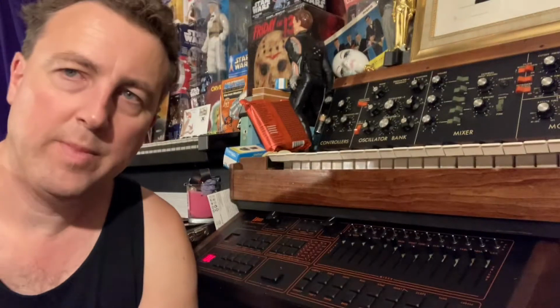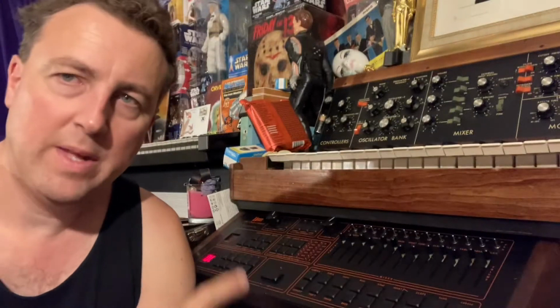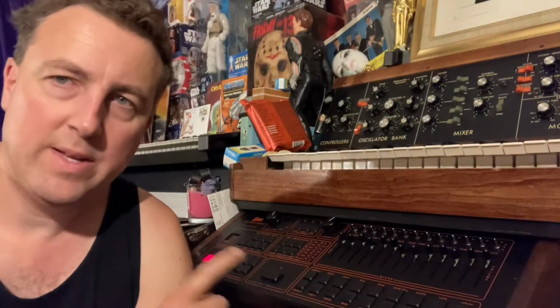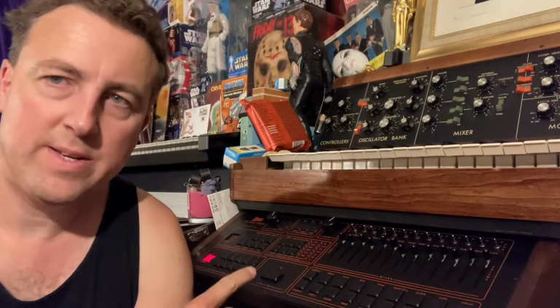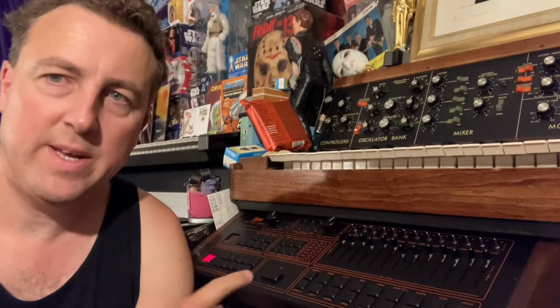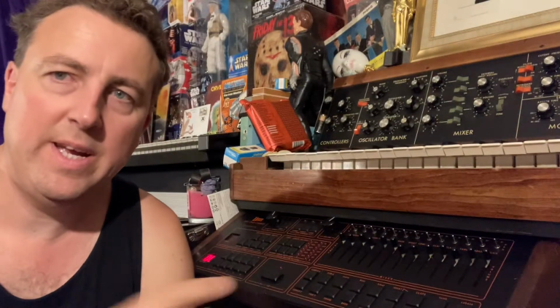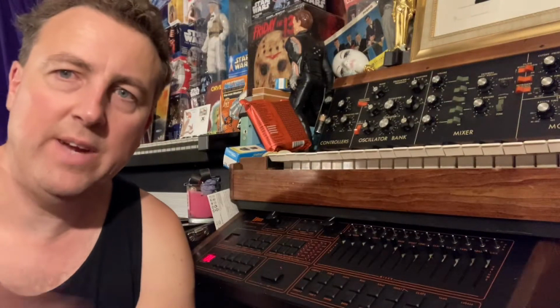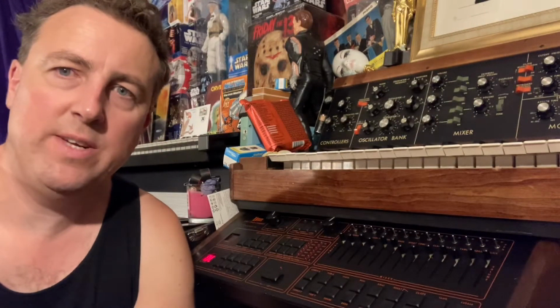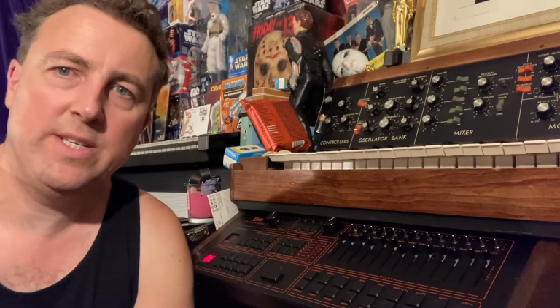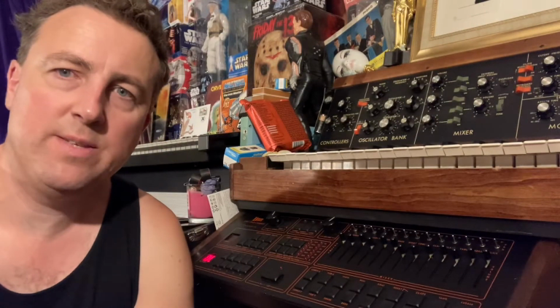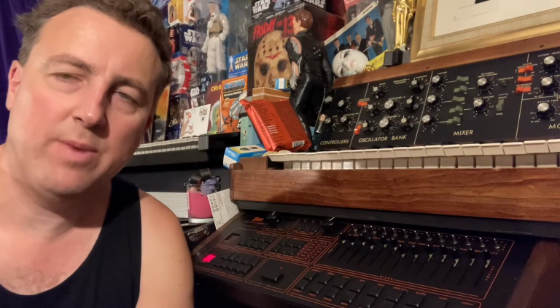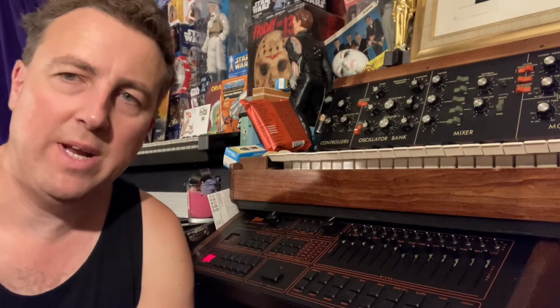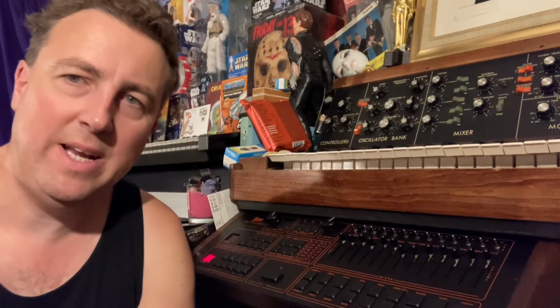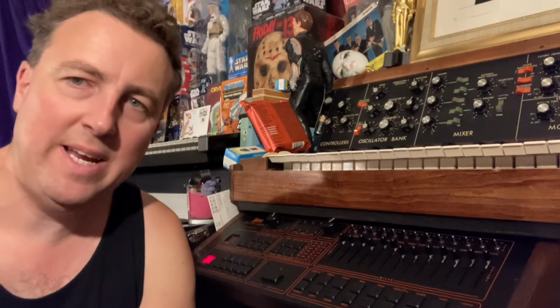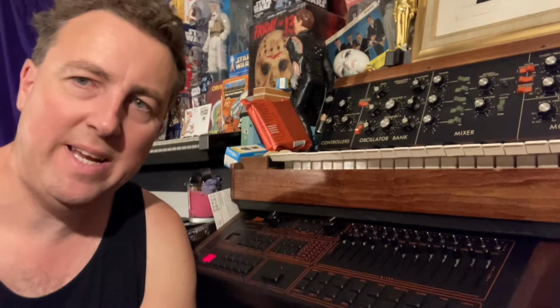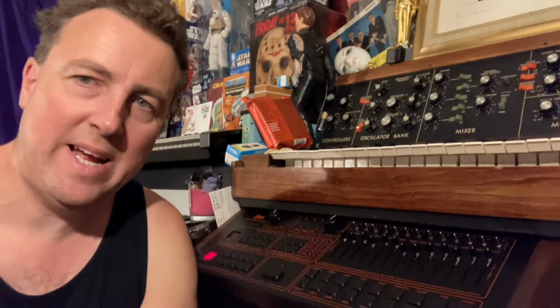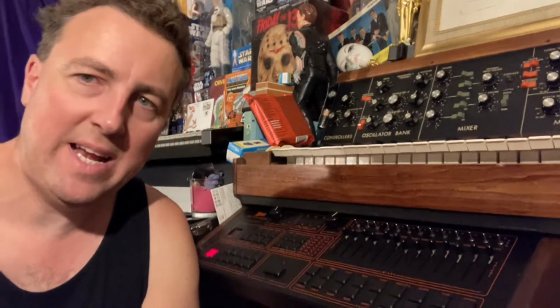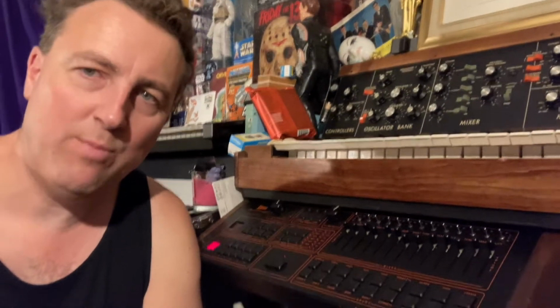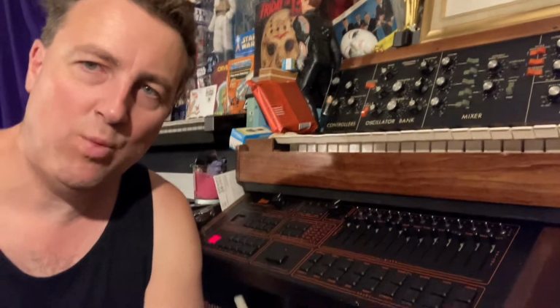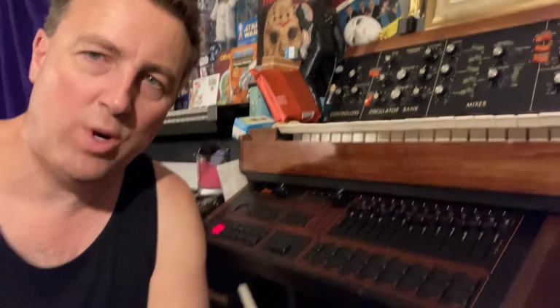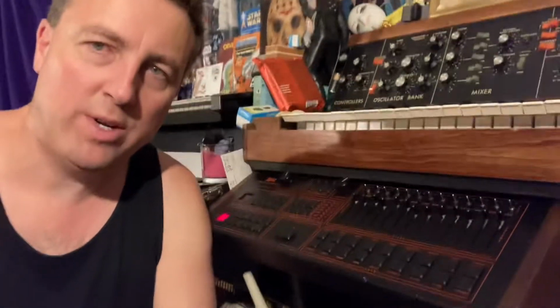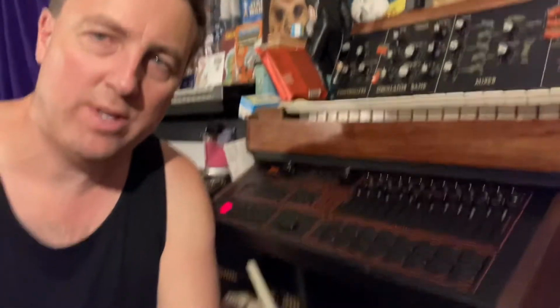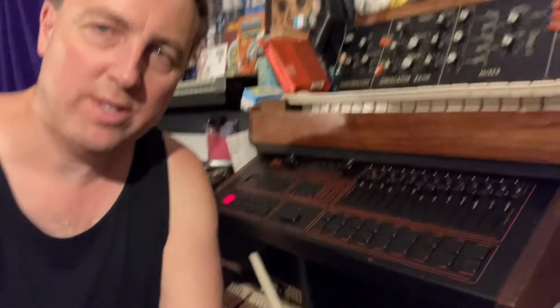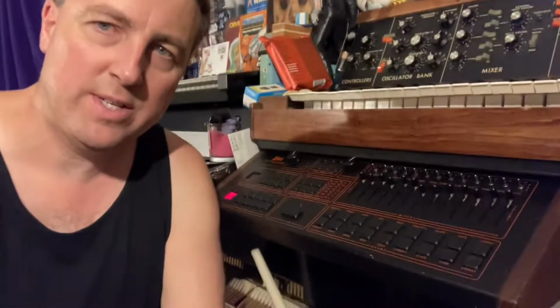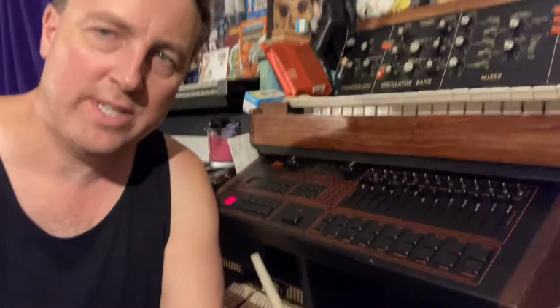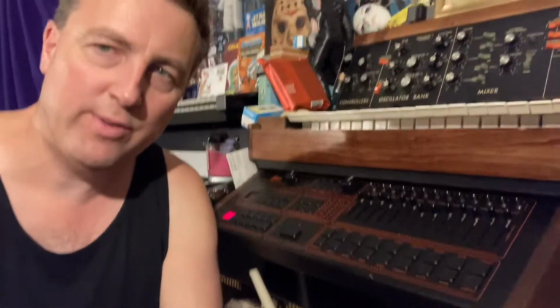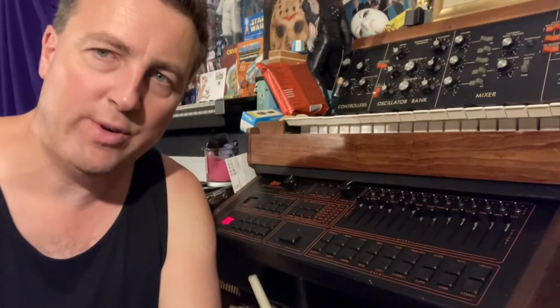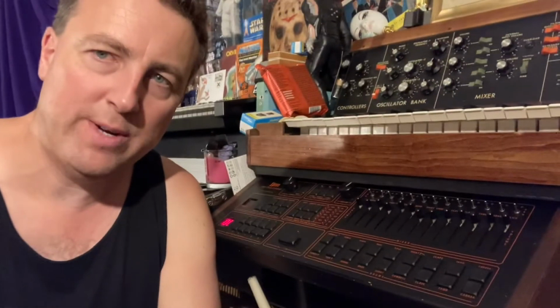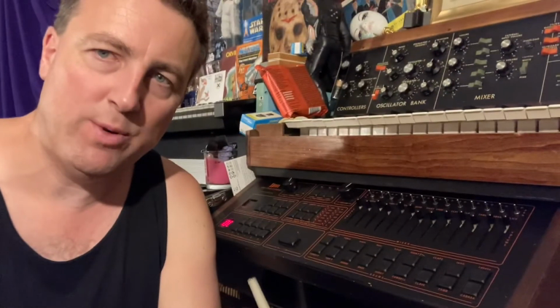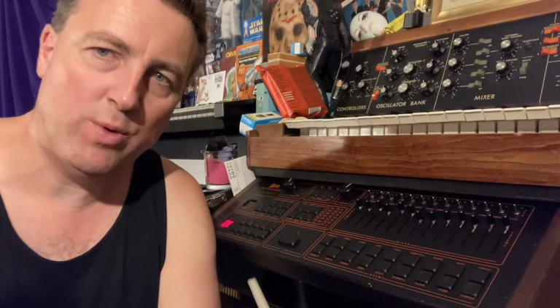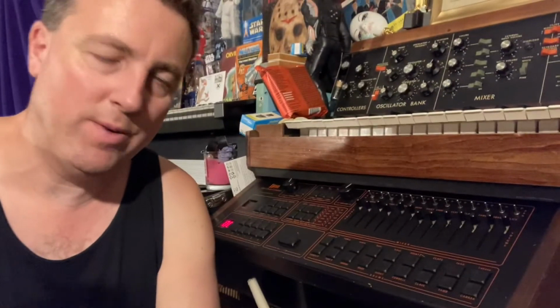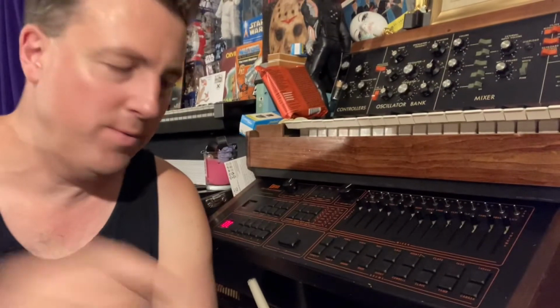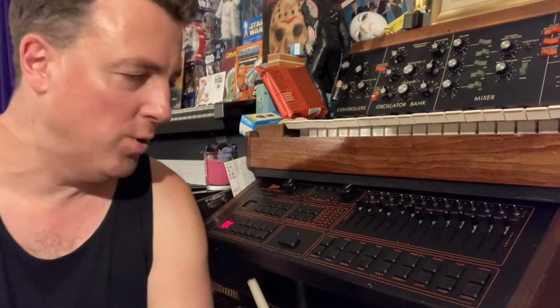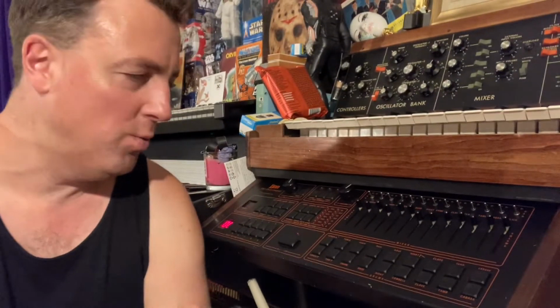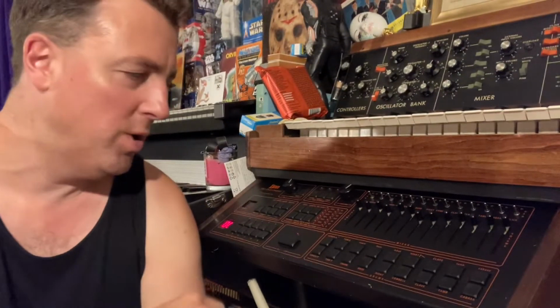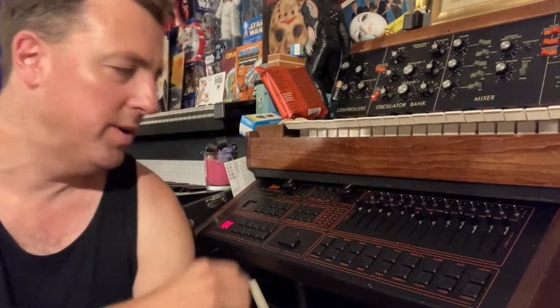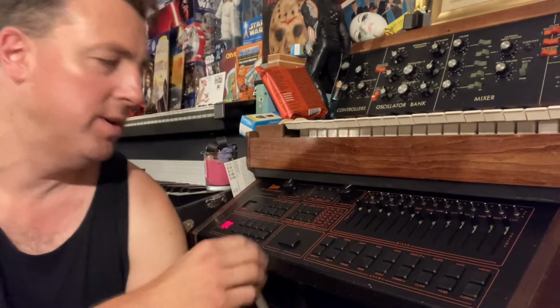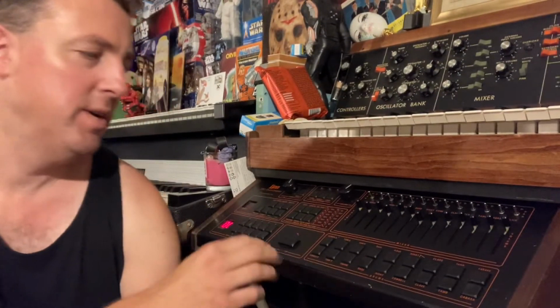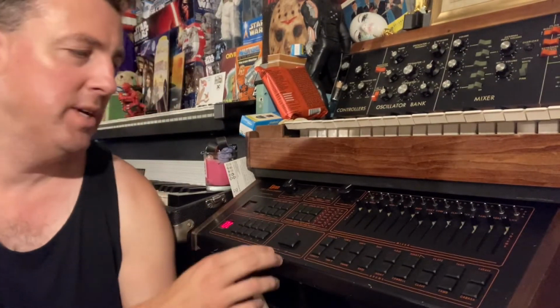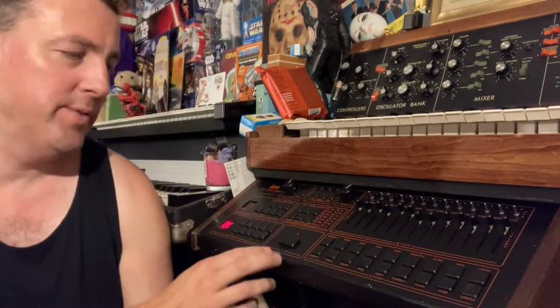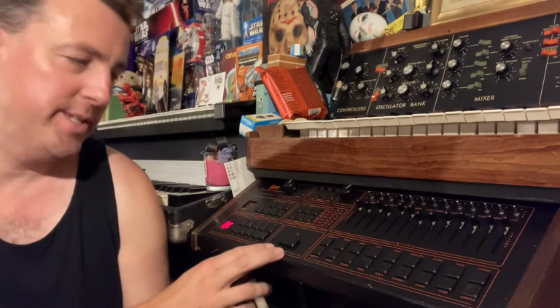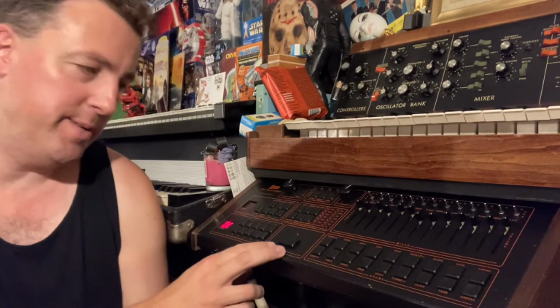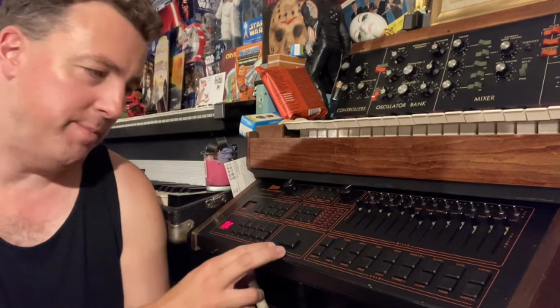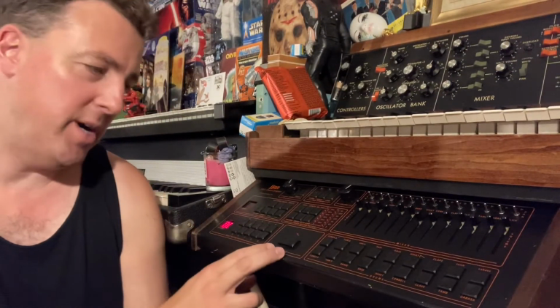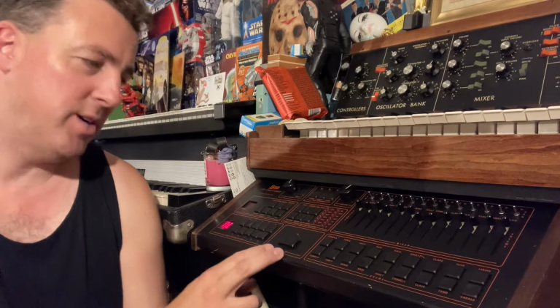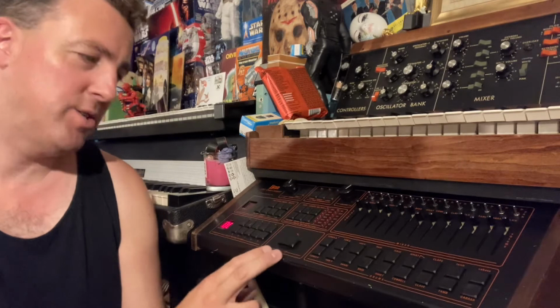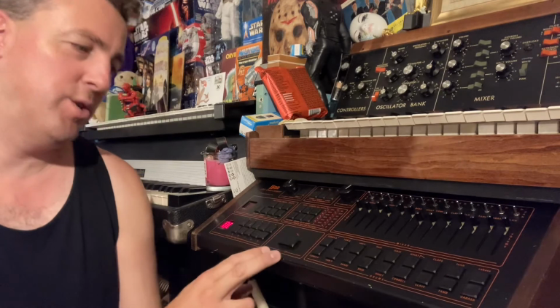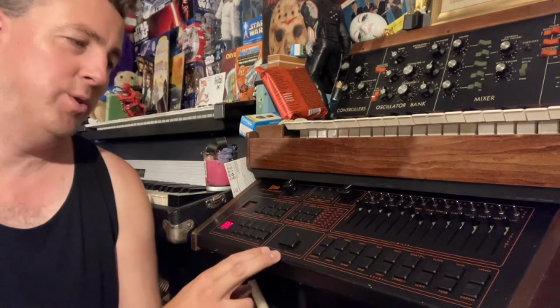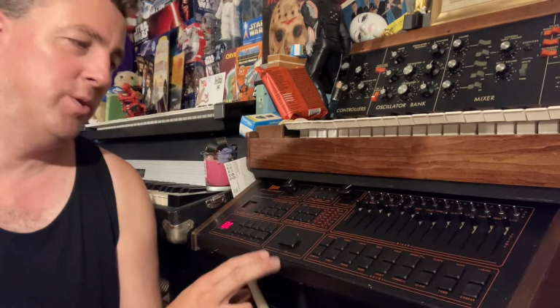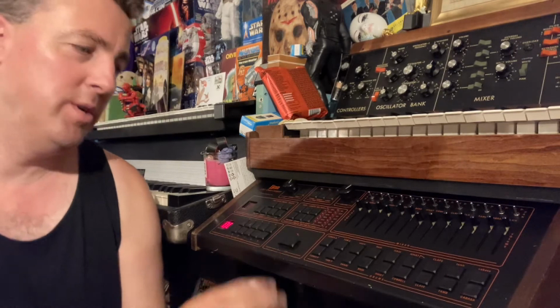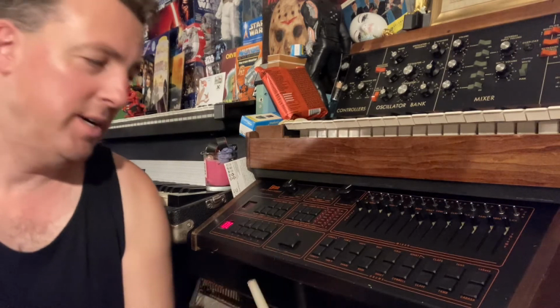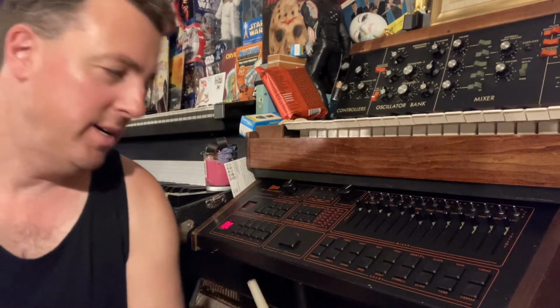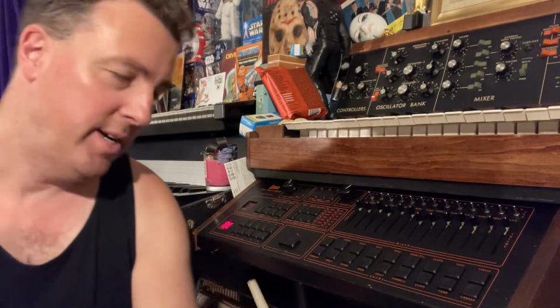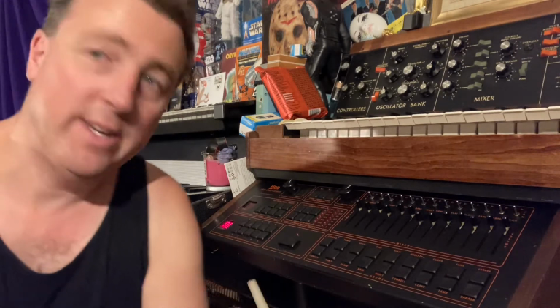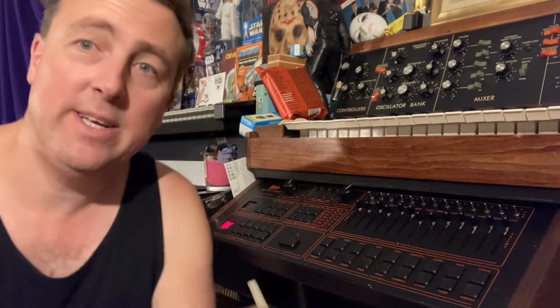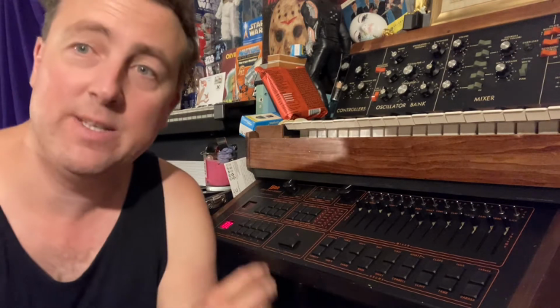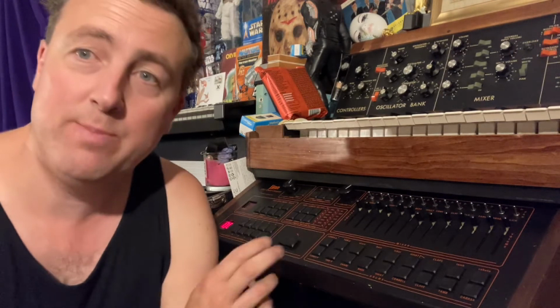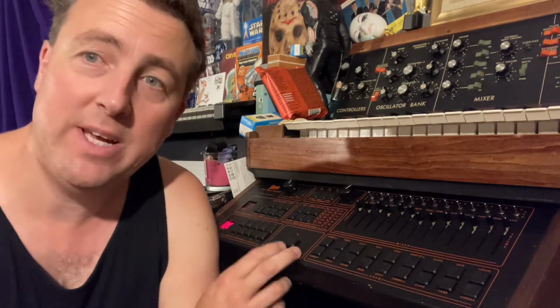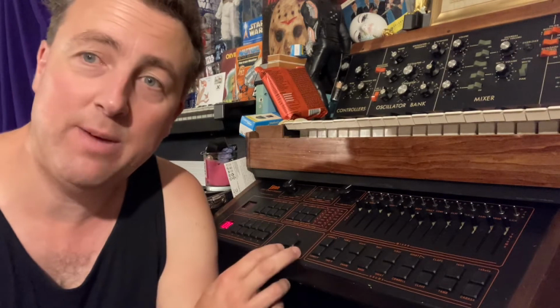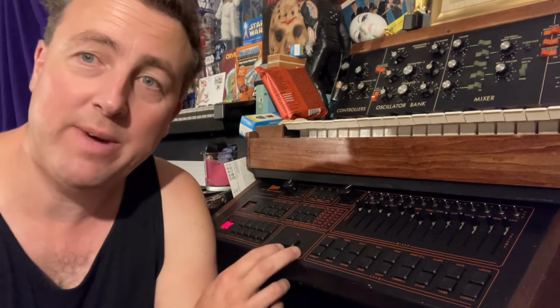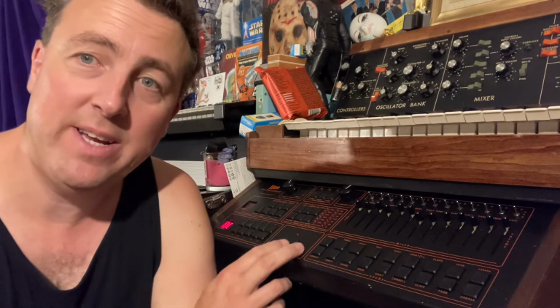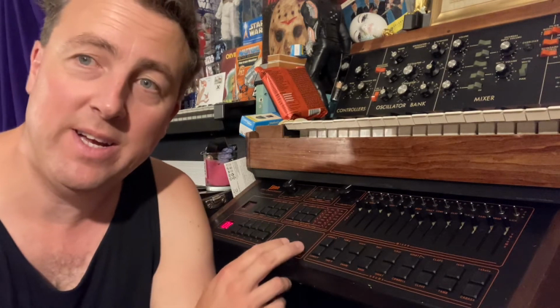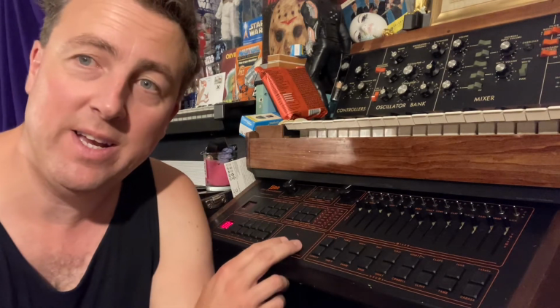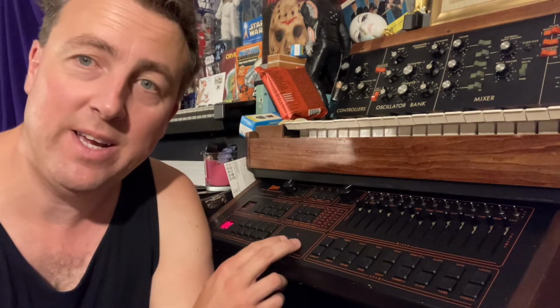So here is my Linn LM1, Serial No. 141. This is a Mk2, and here's a beat I made earlier.